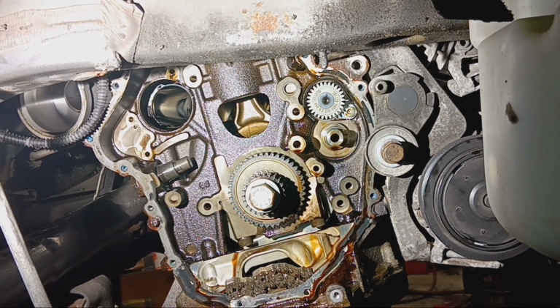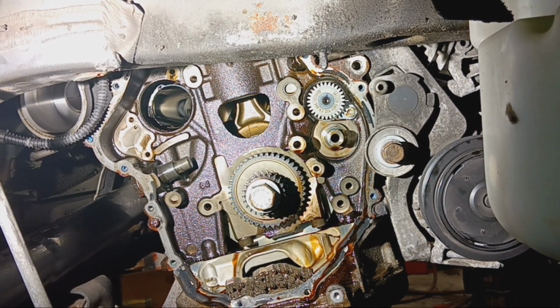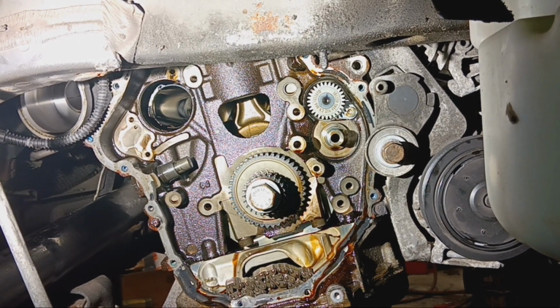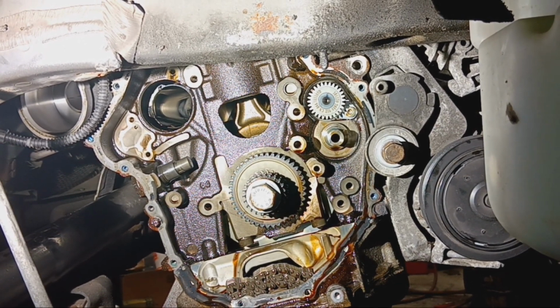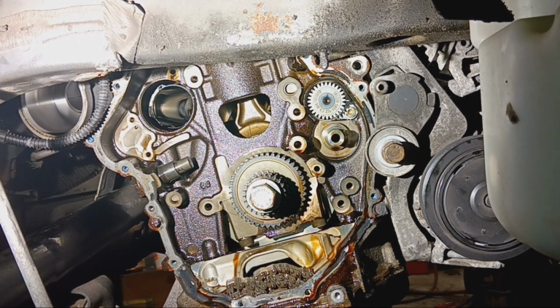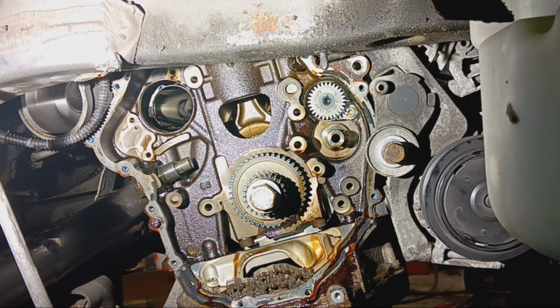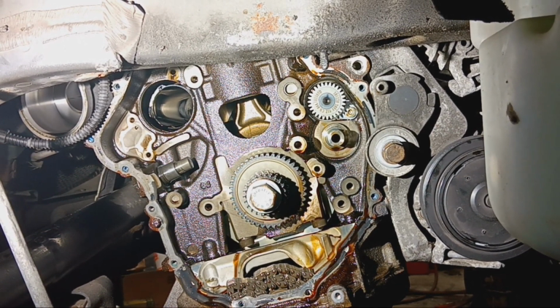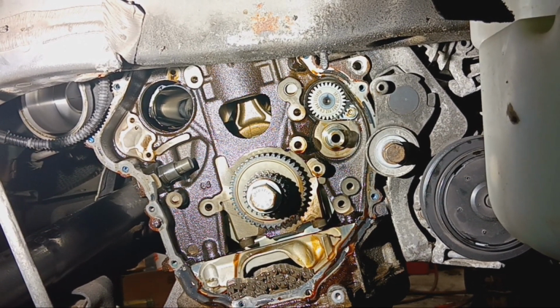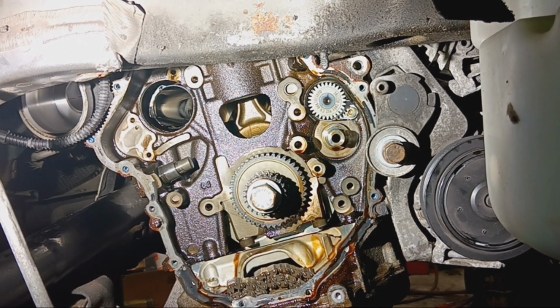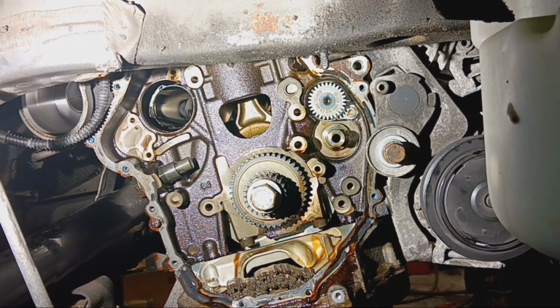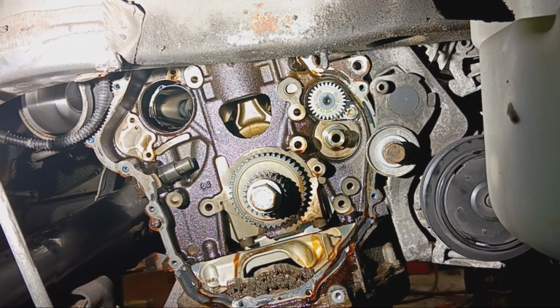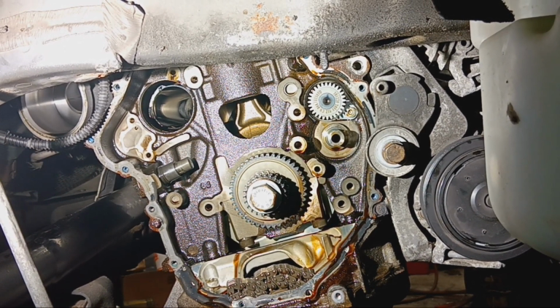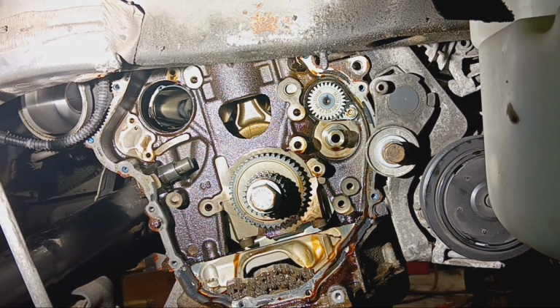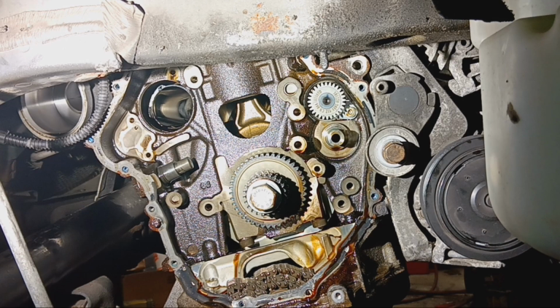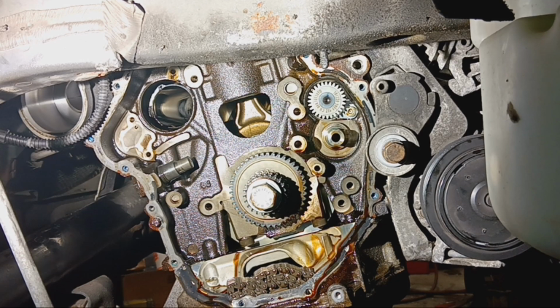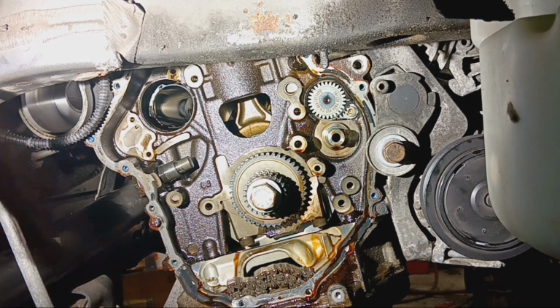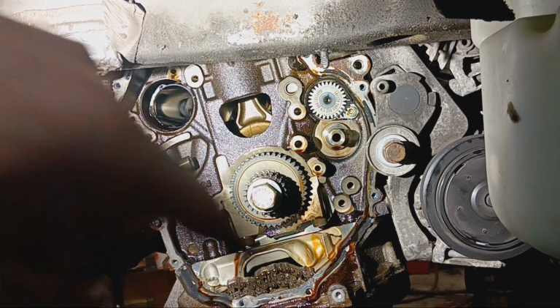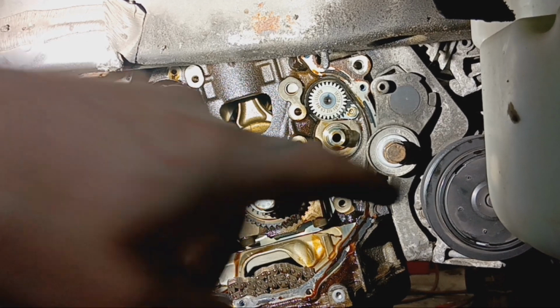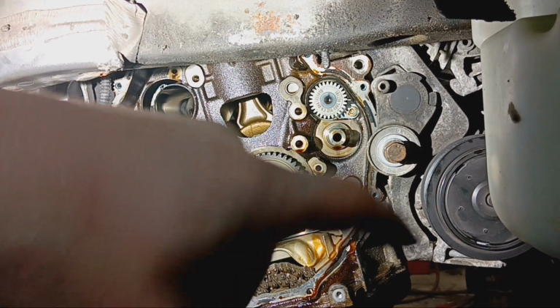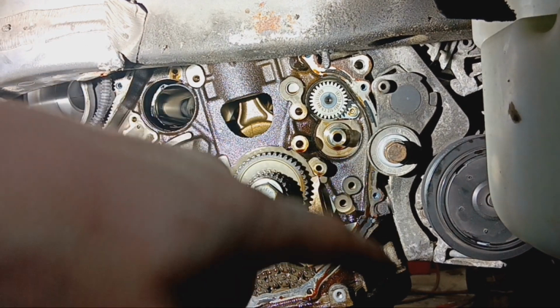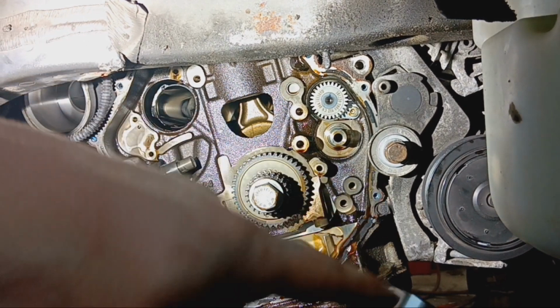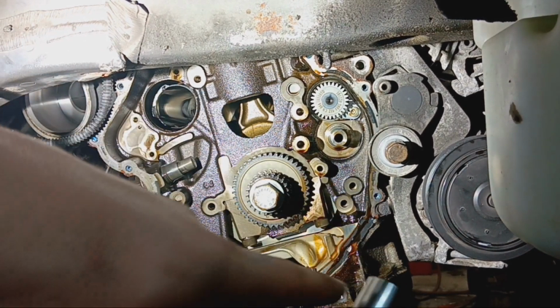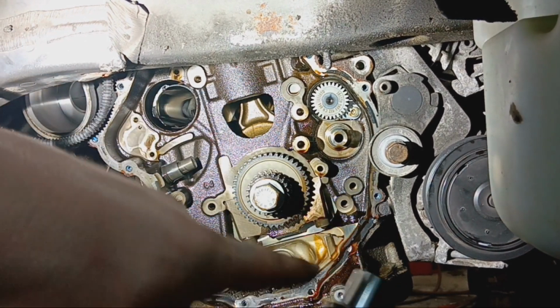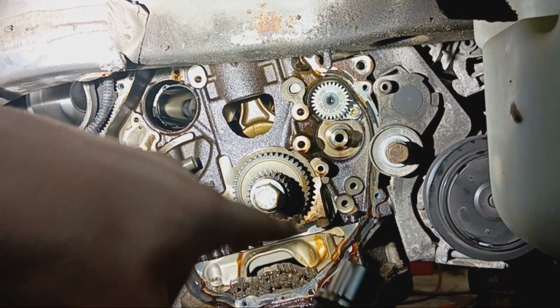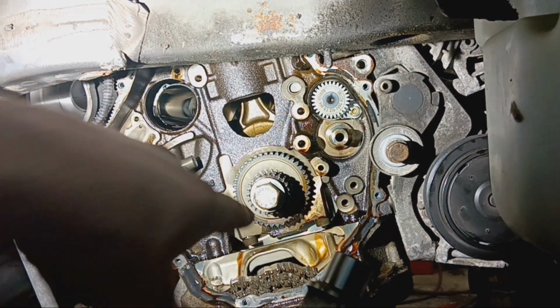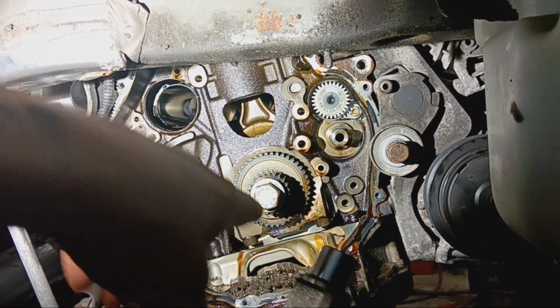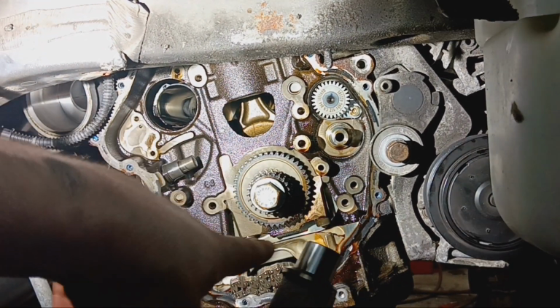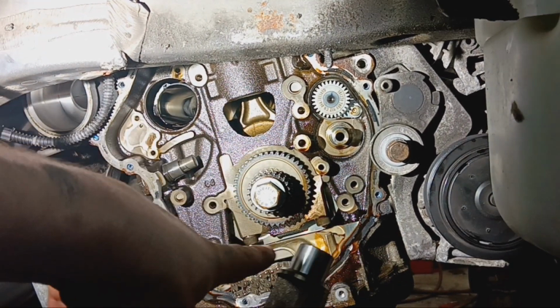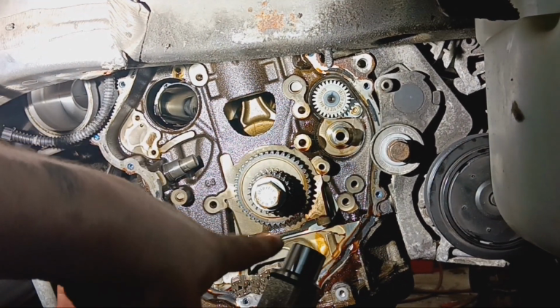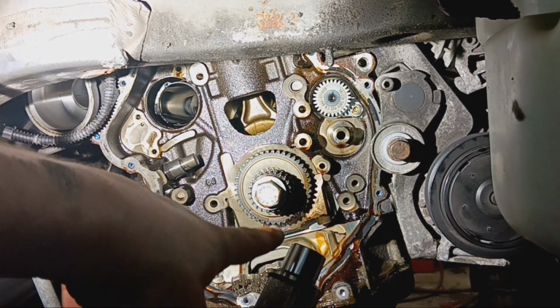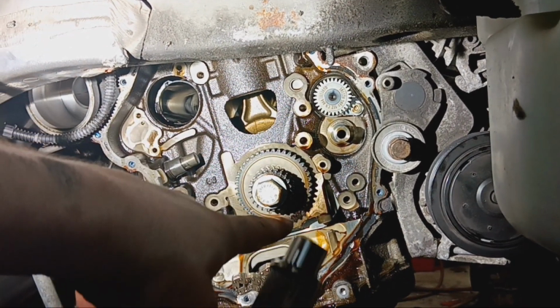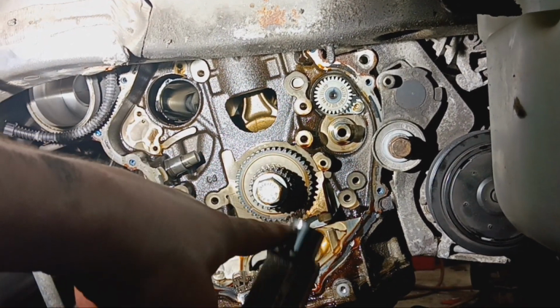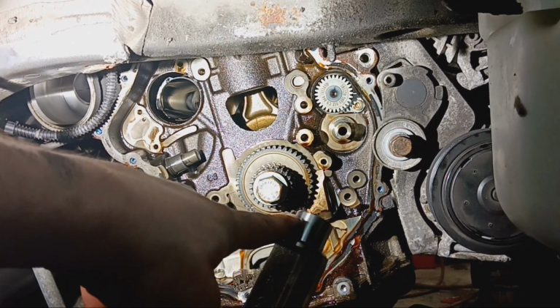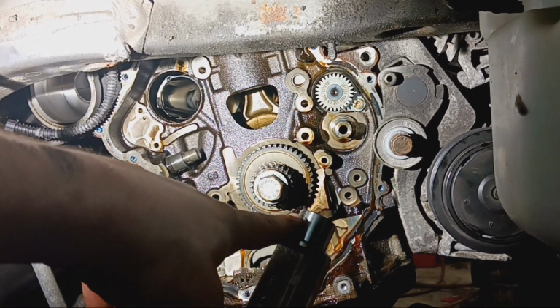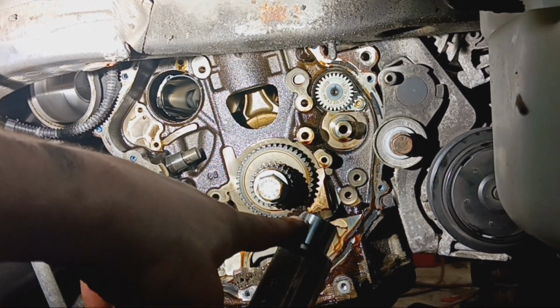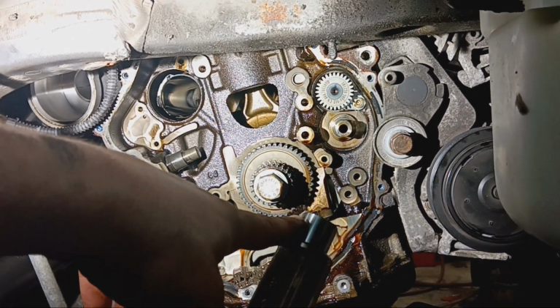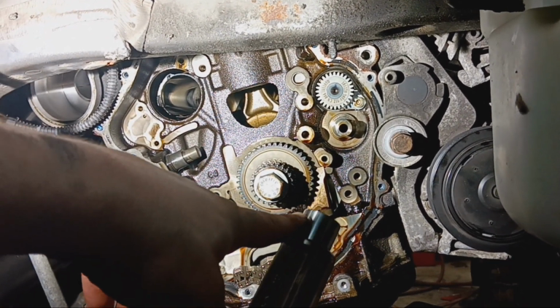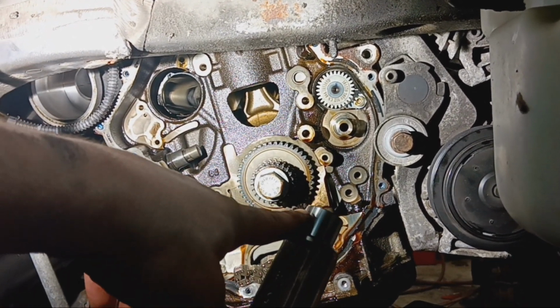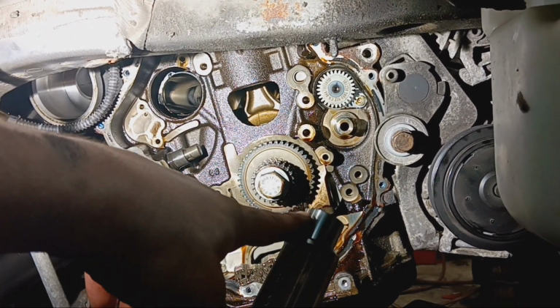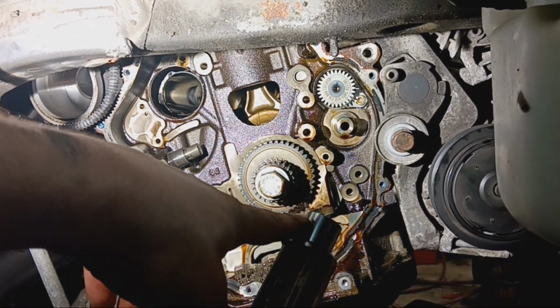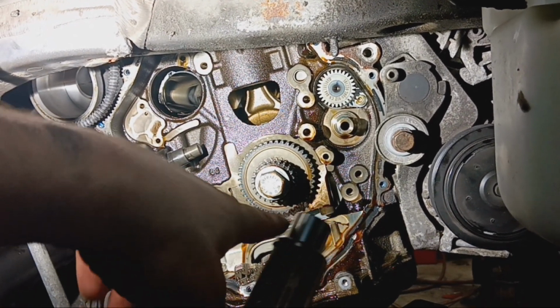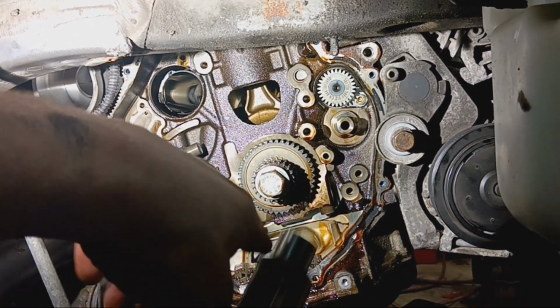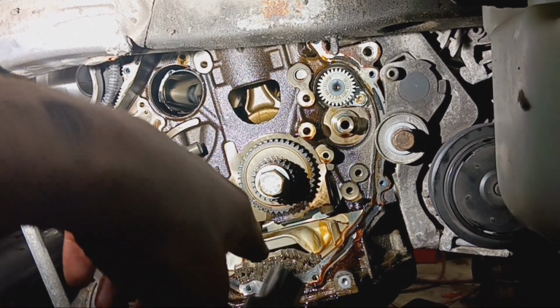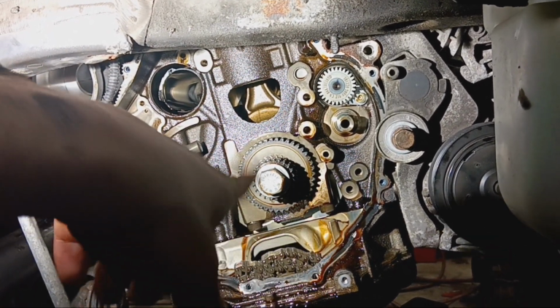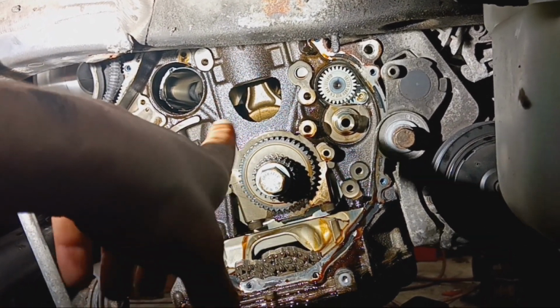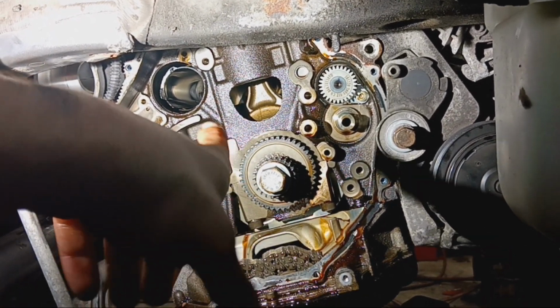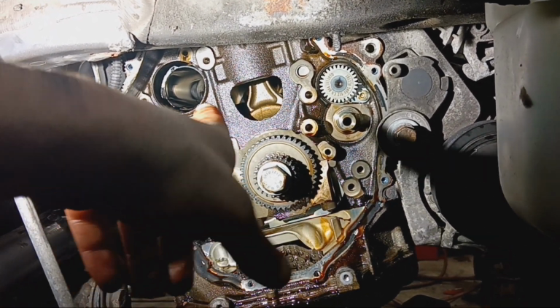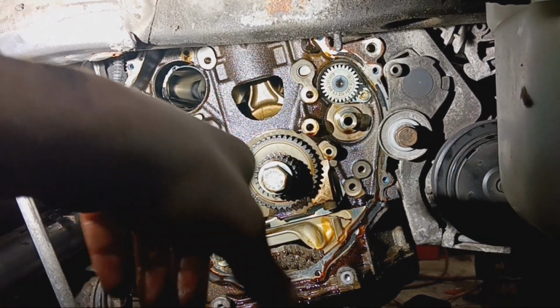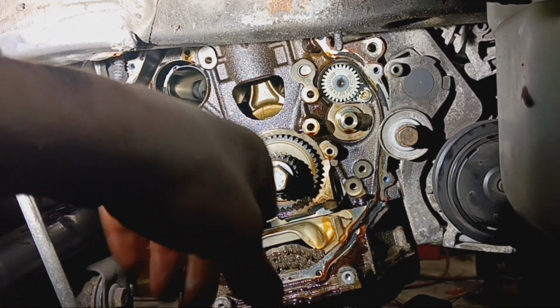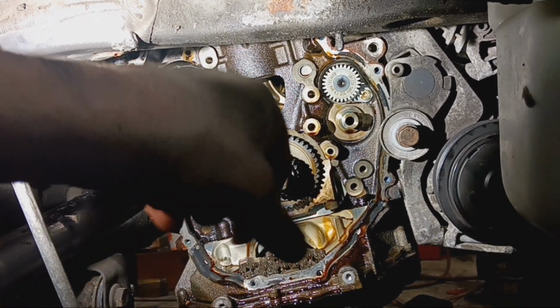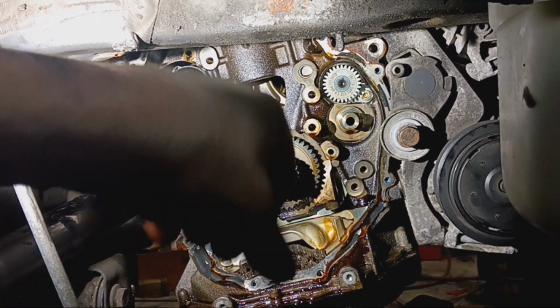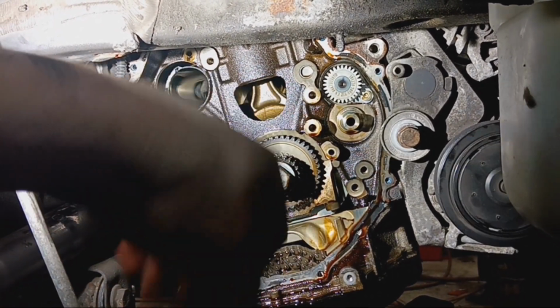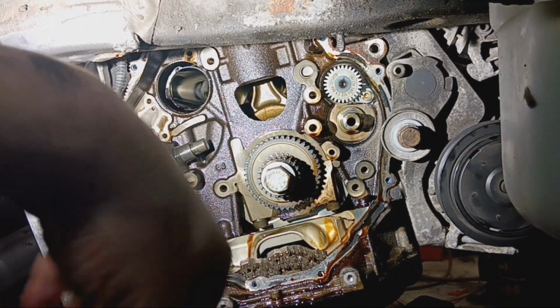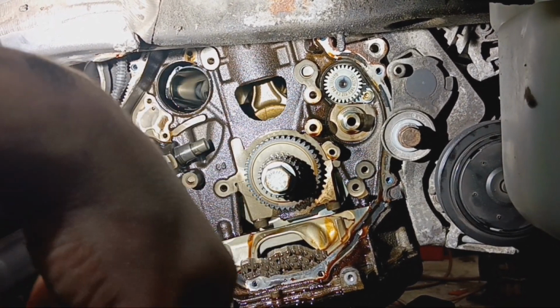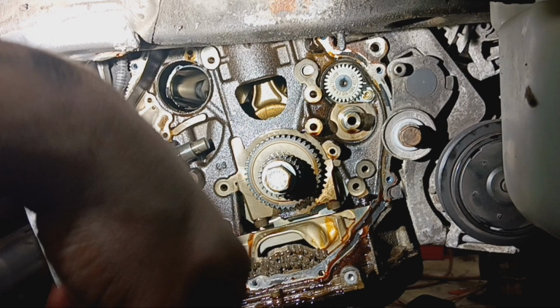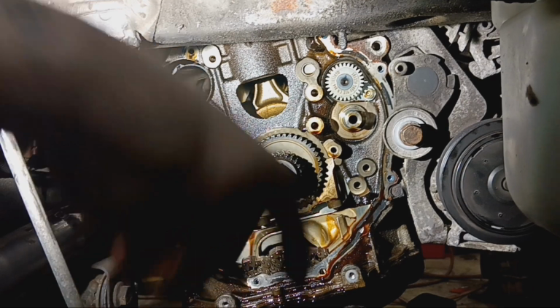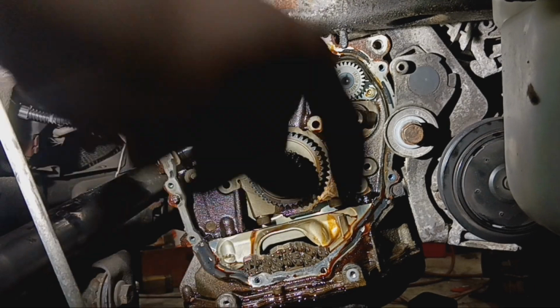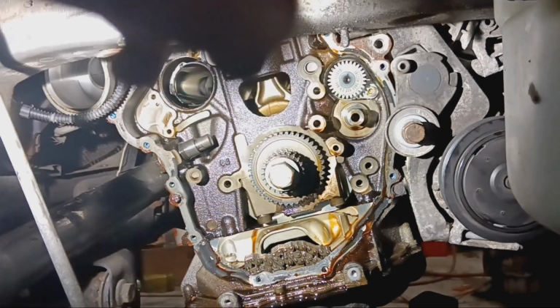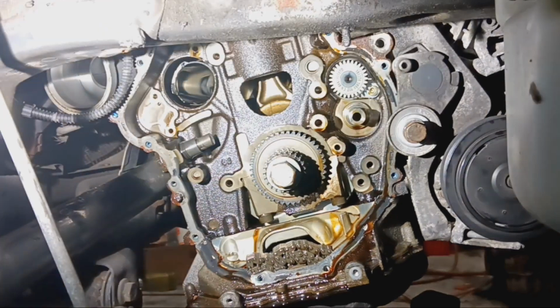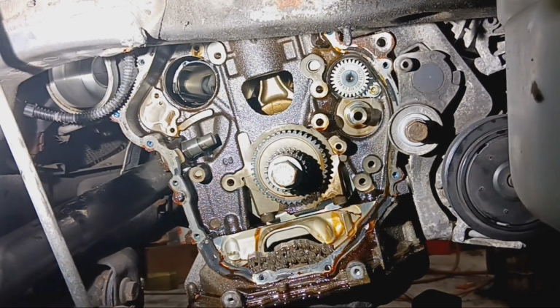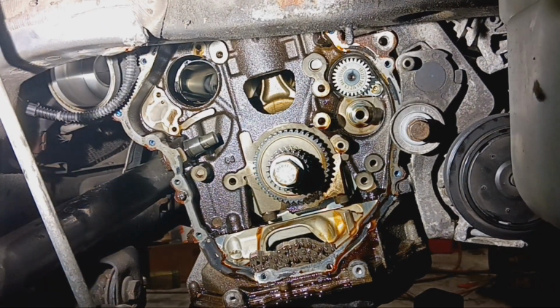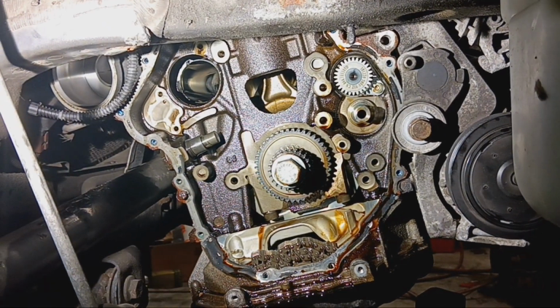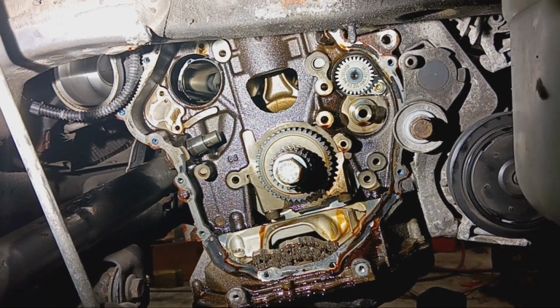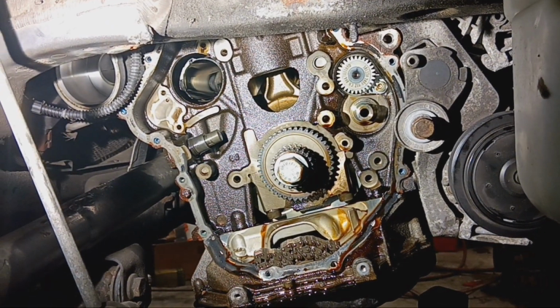The rear one you're going to fight a little bit. It has an iron bearing in the back that you have to line up with.